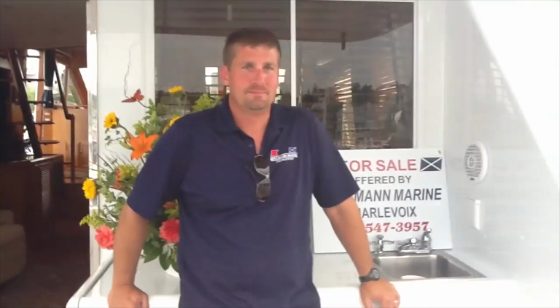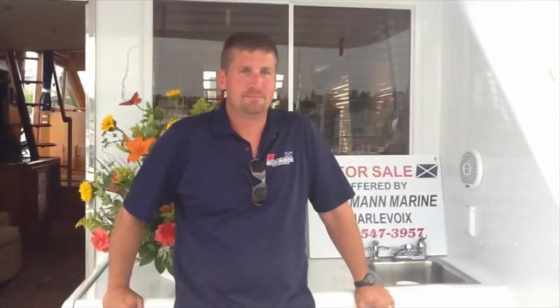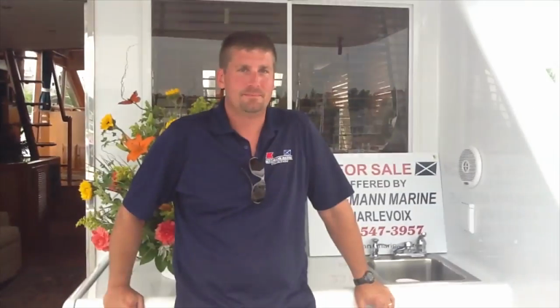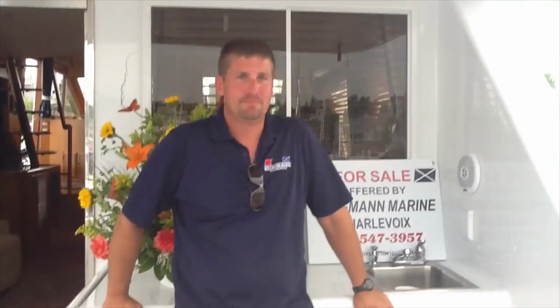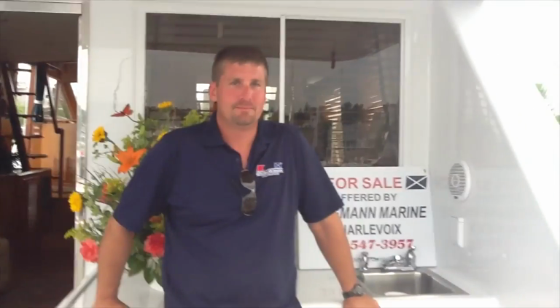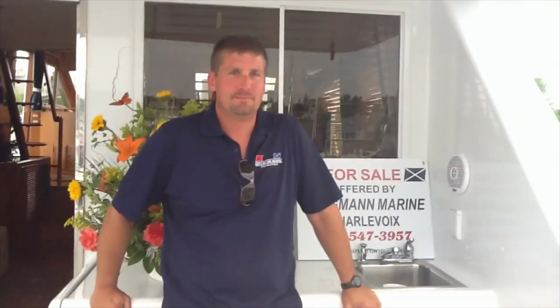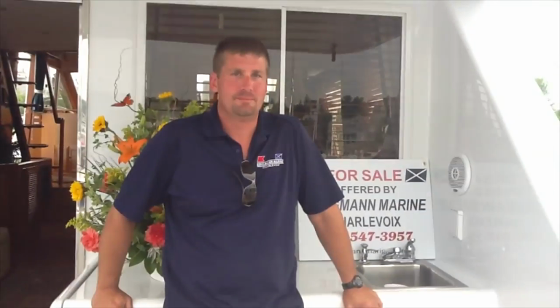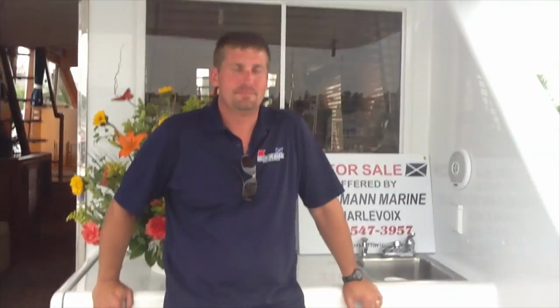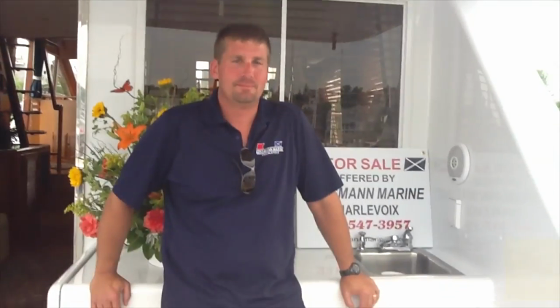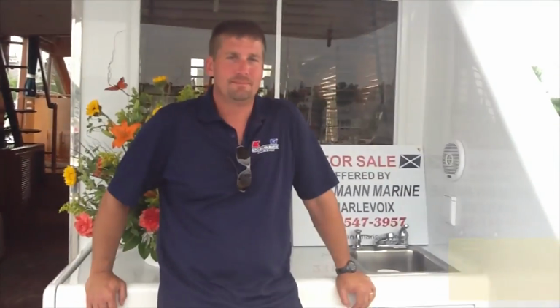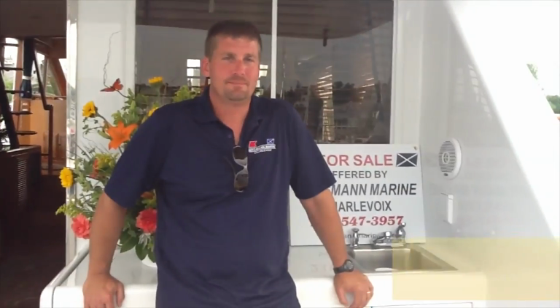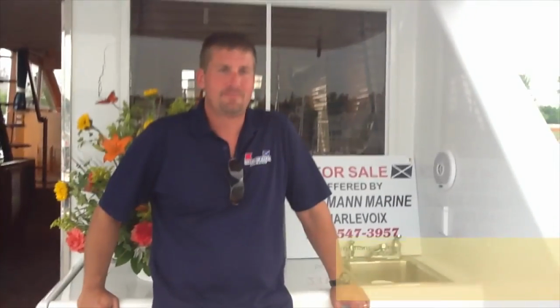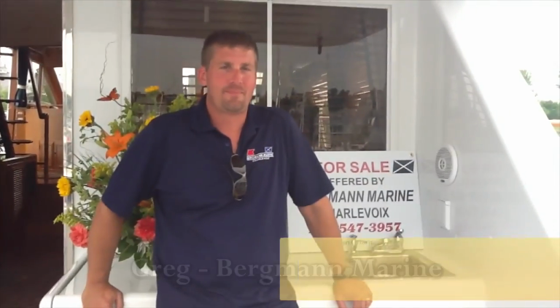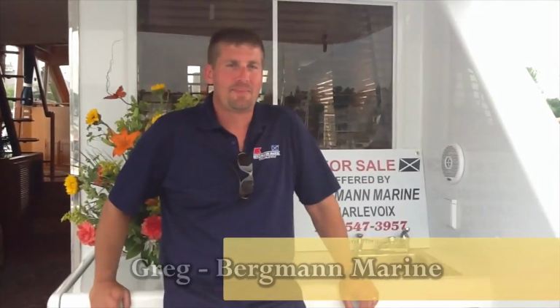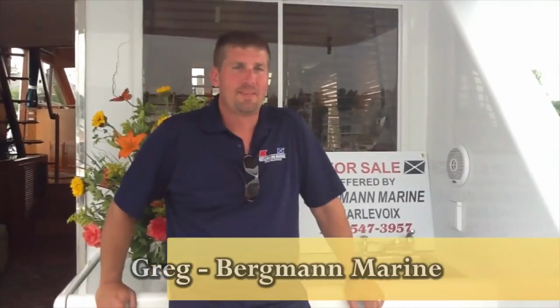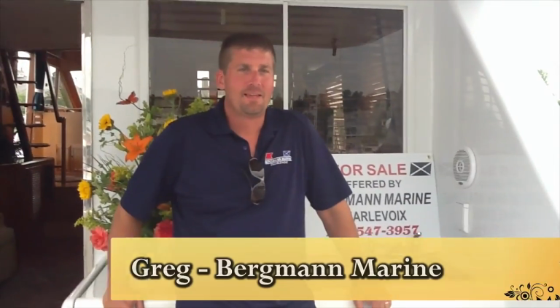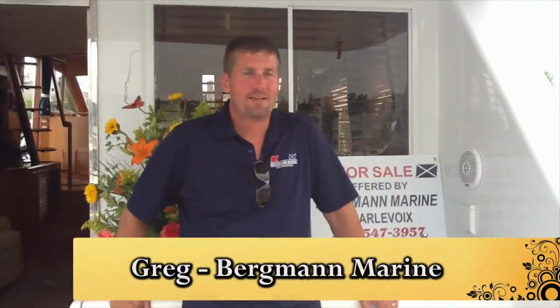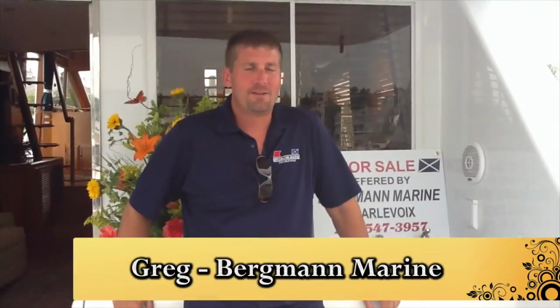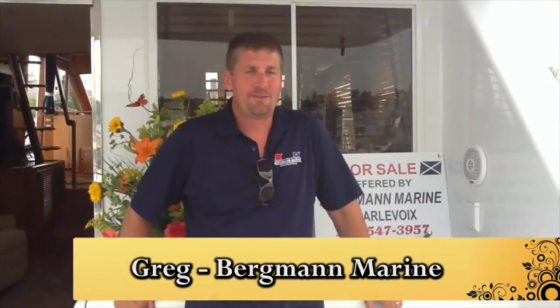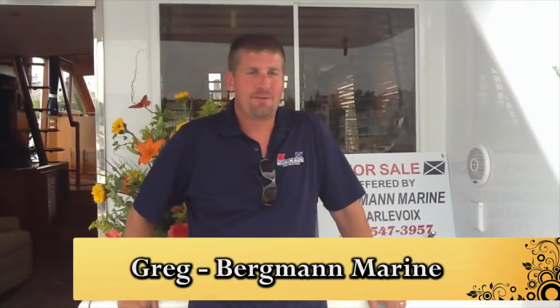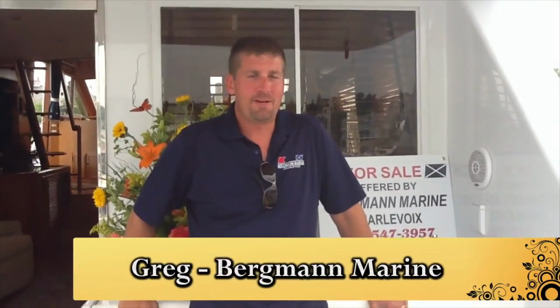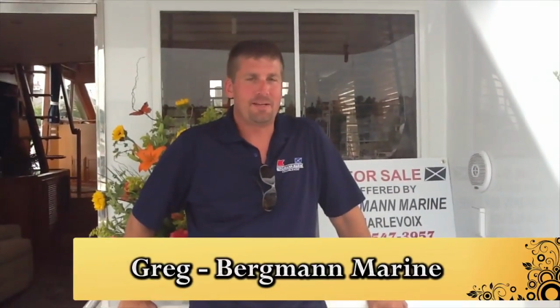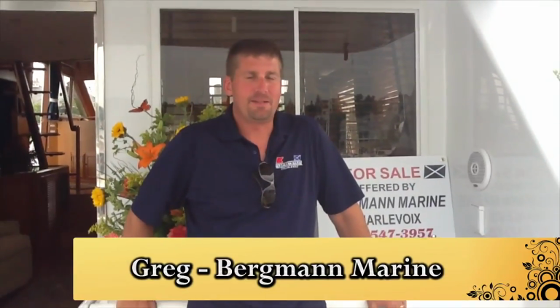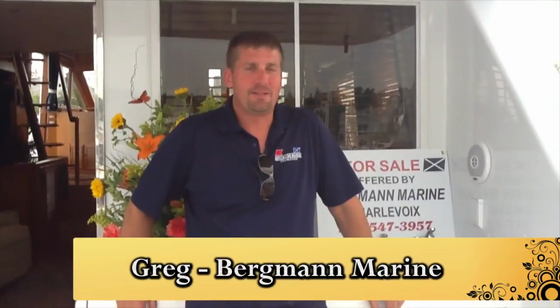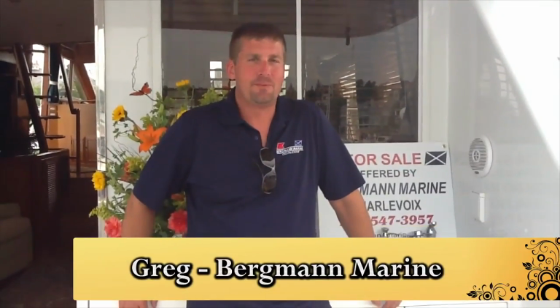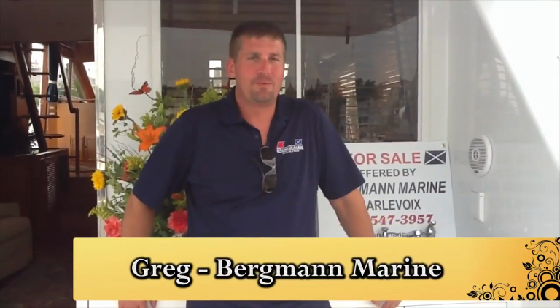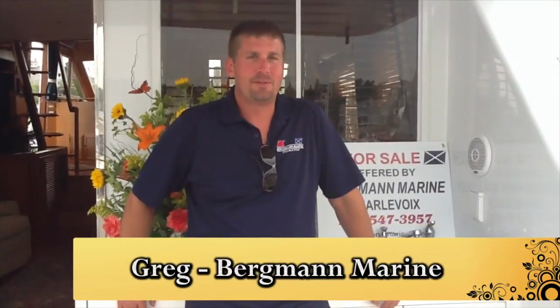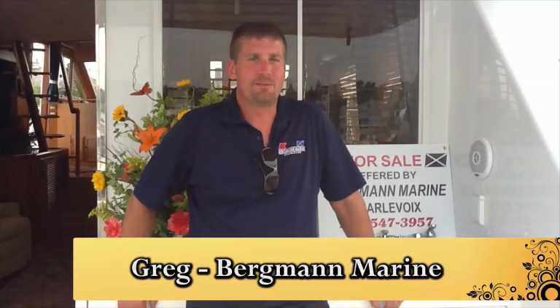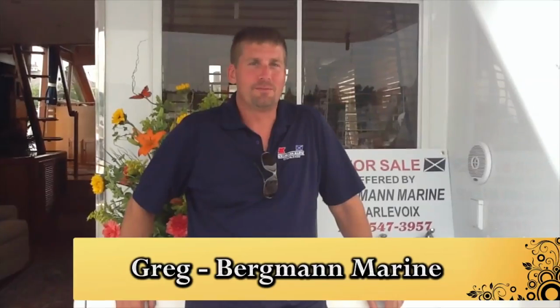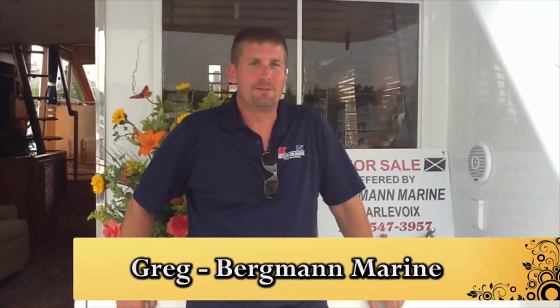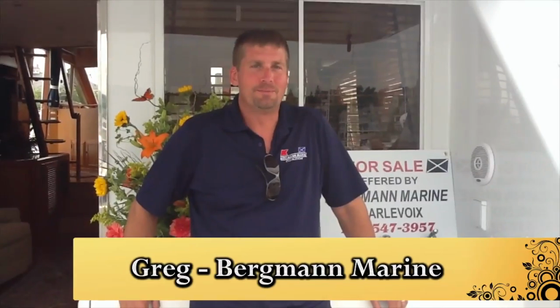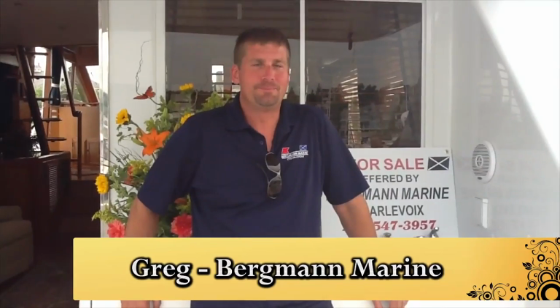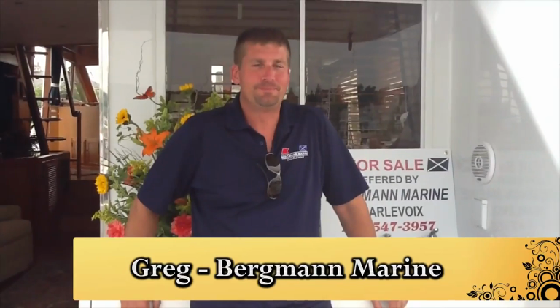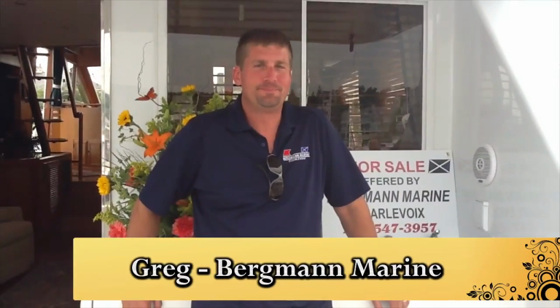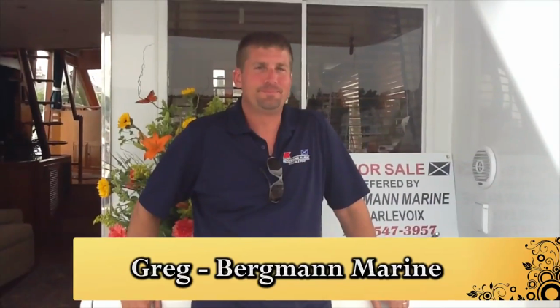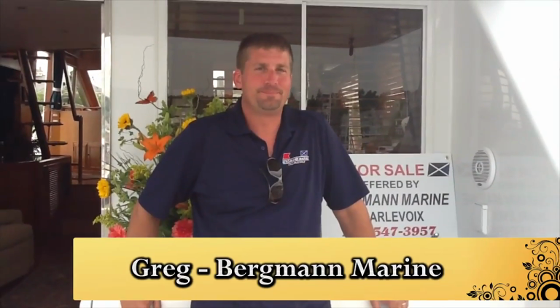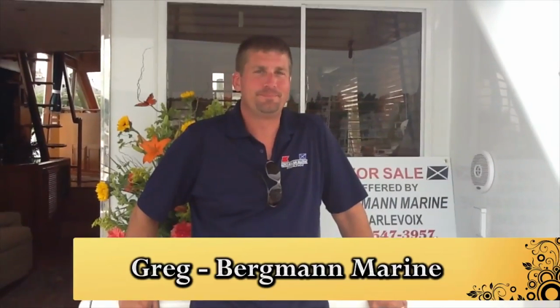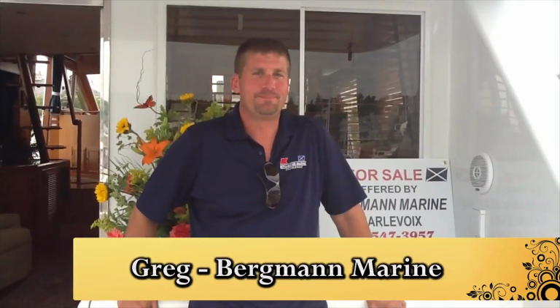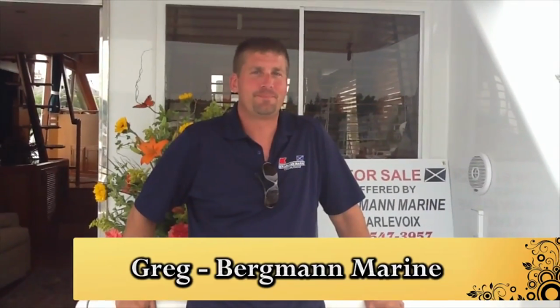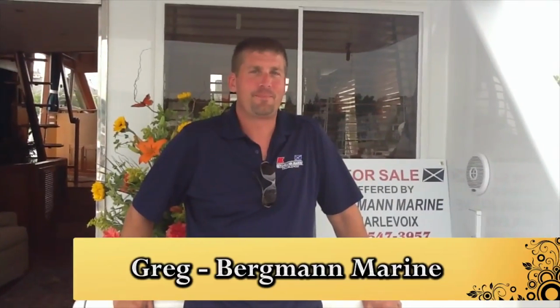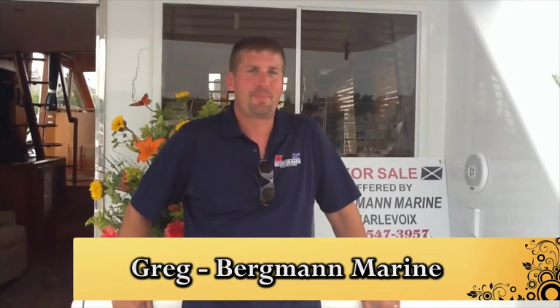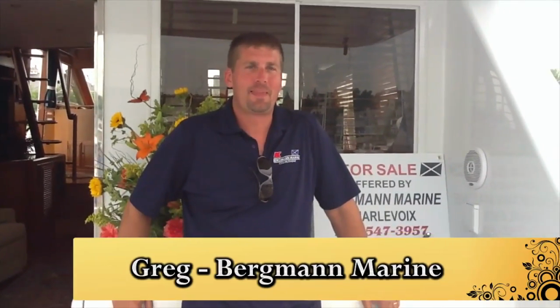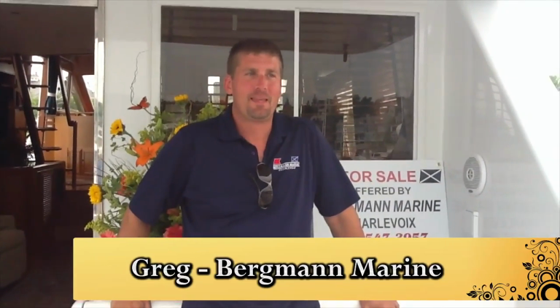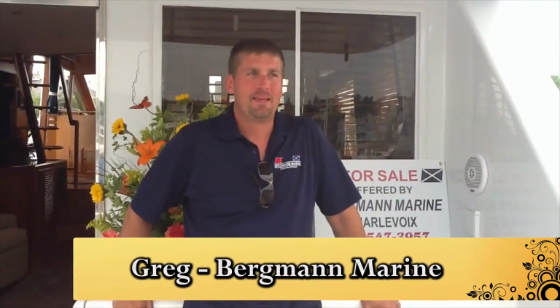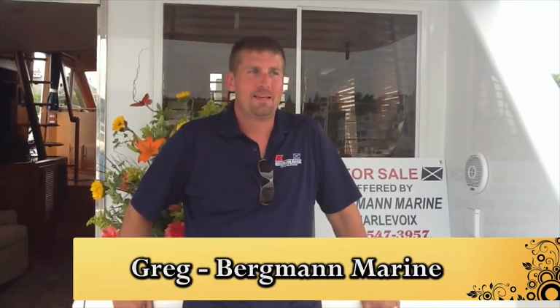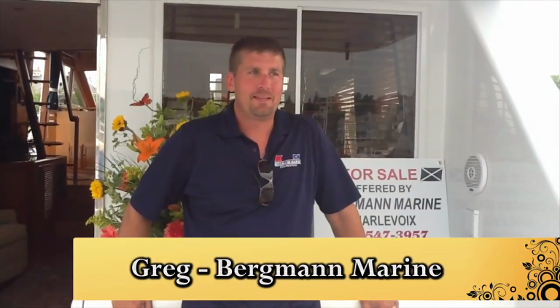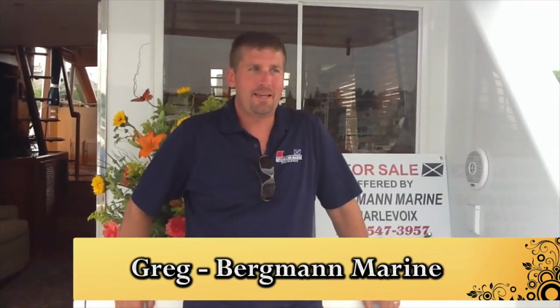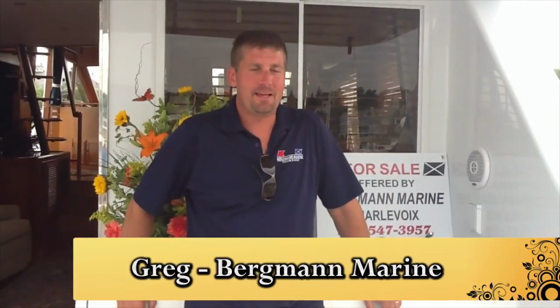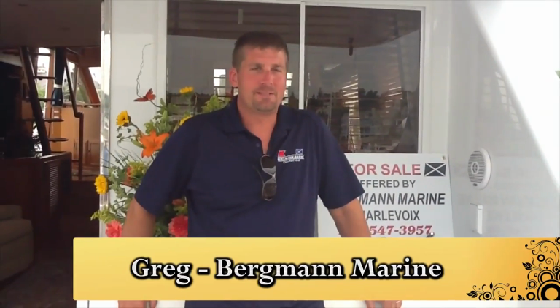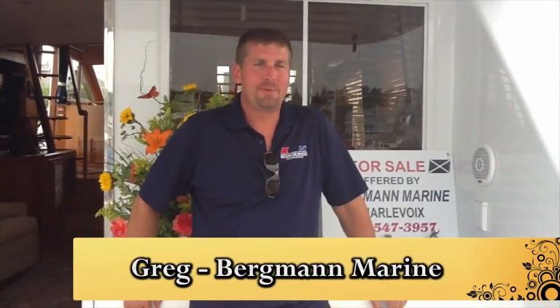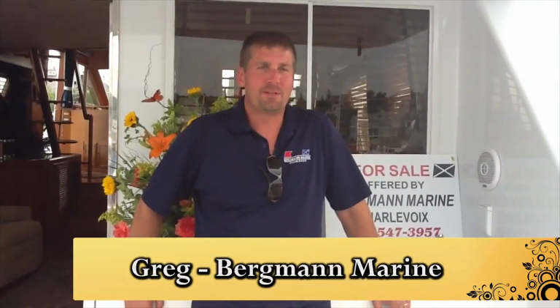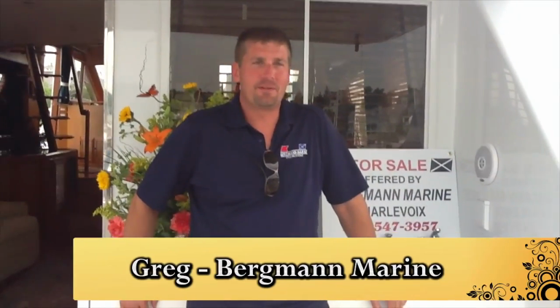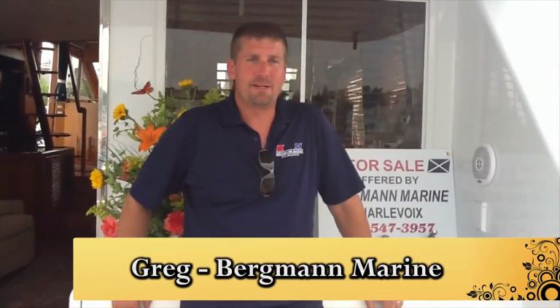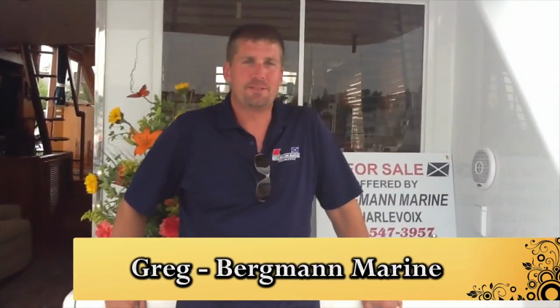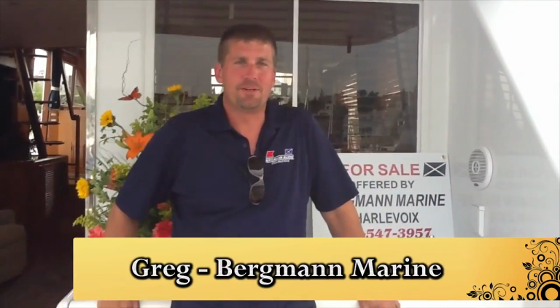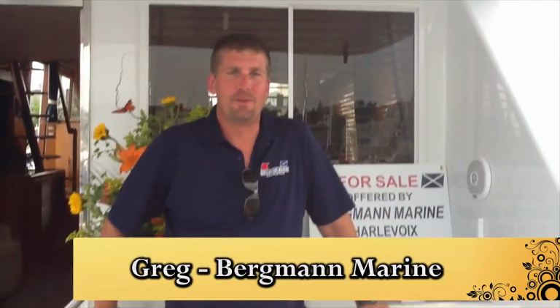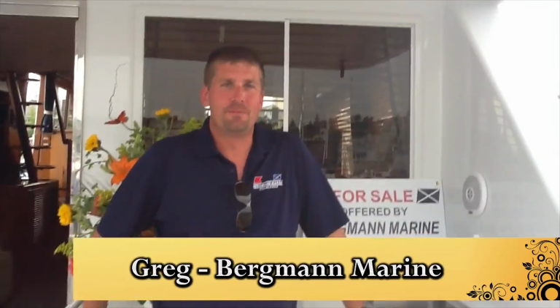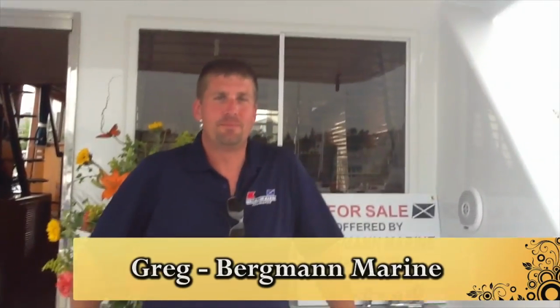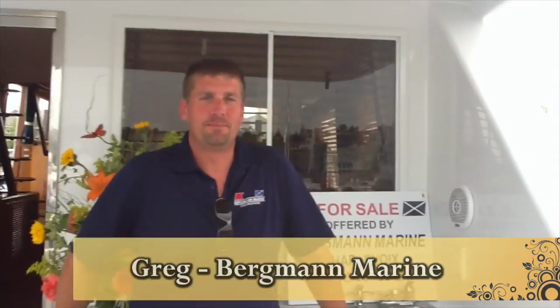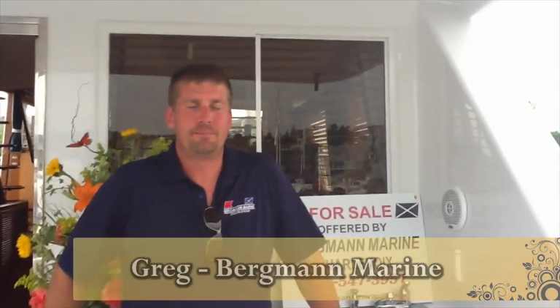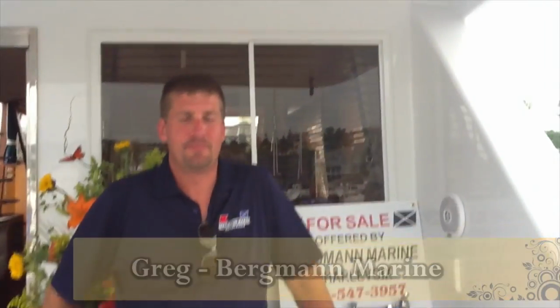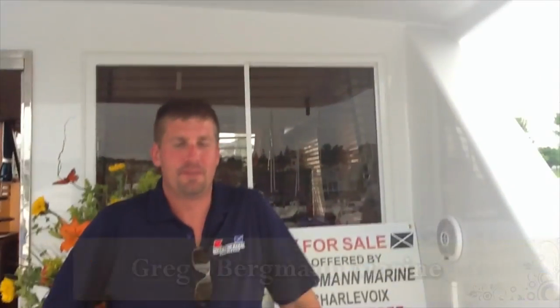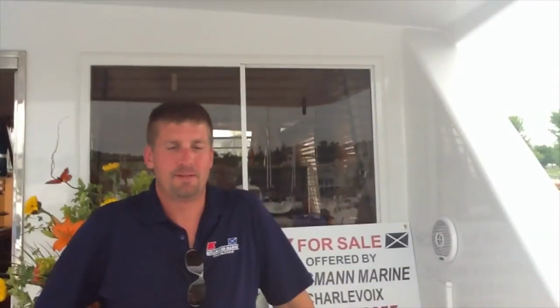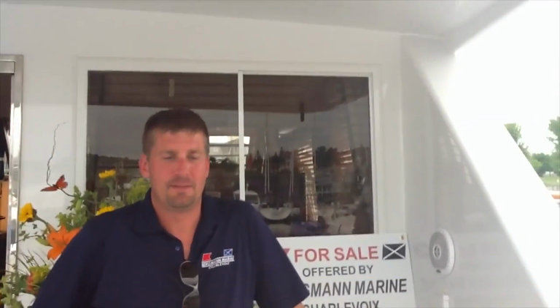Okay Greg, how are you doing today? Great. Enjoying the show so far? Yeah, it's been a great show. Fantastic.